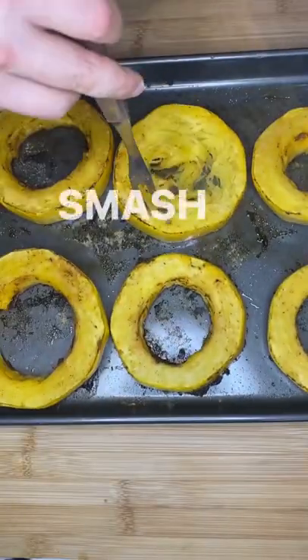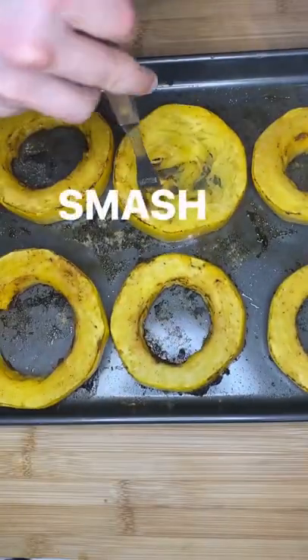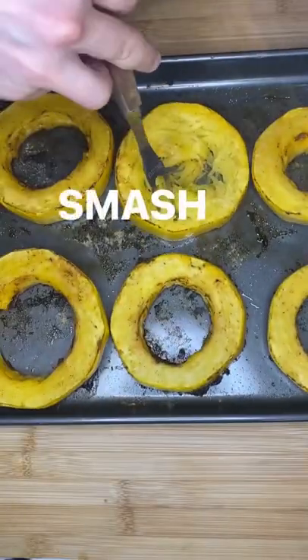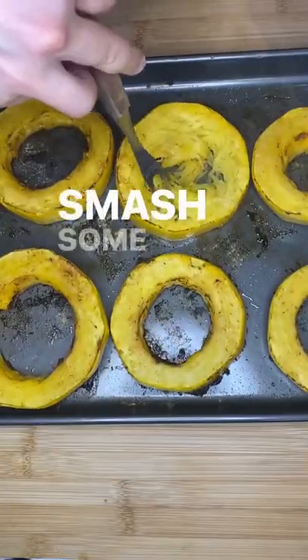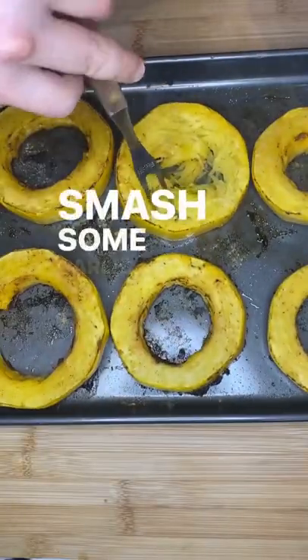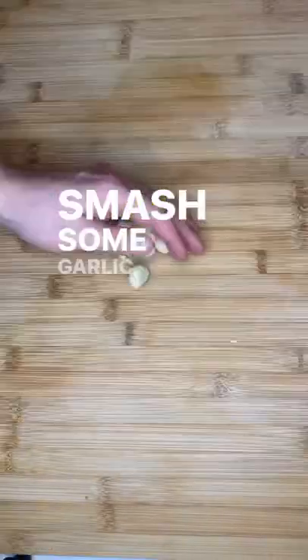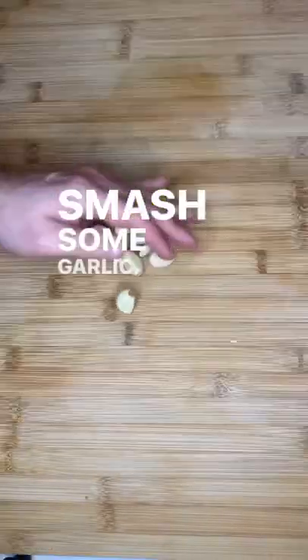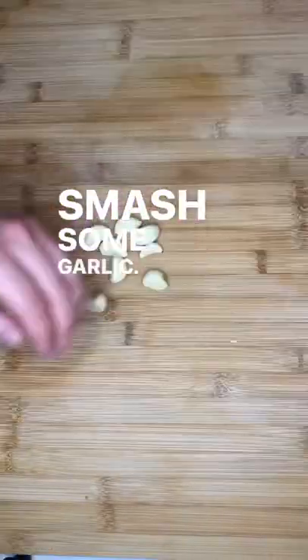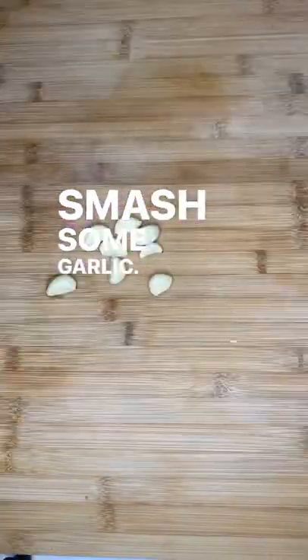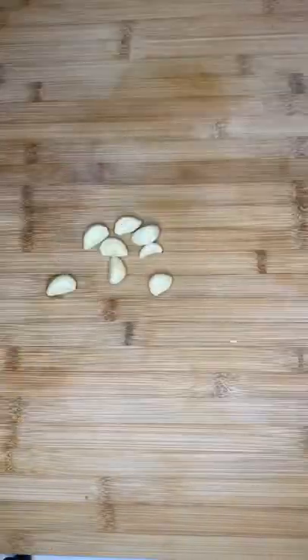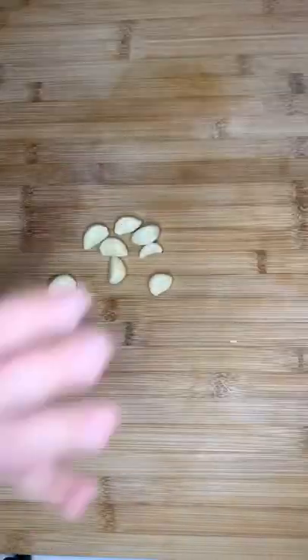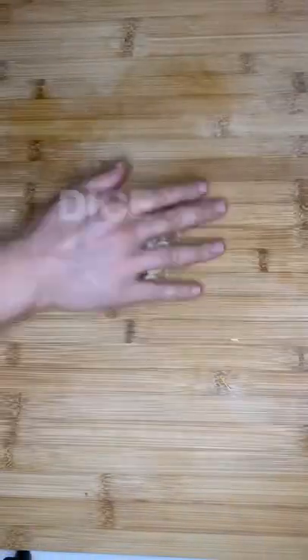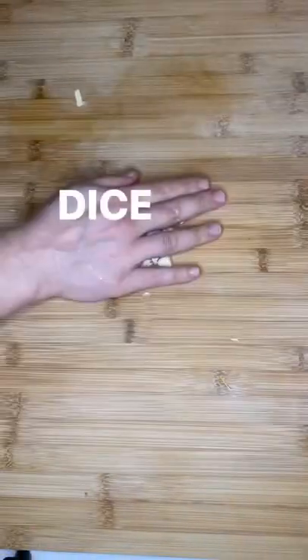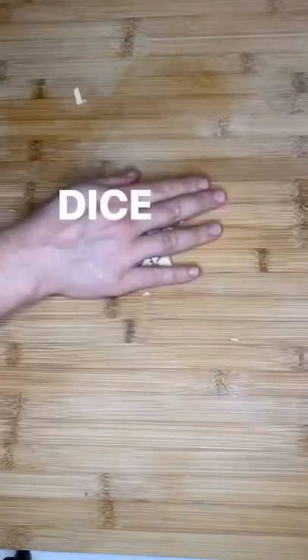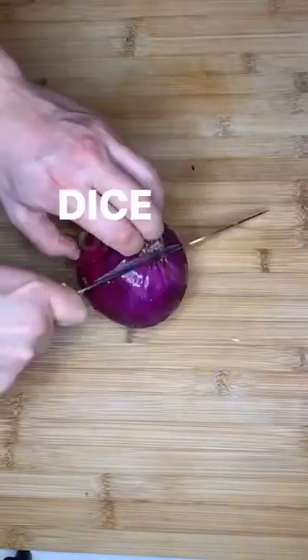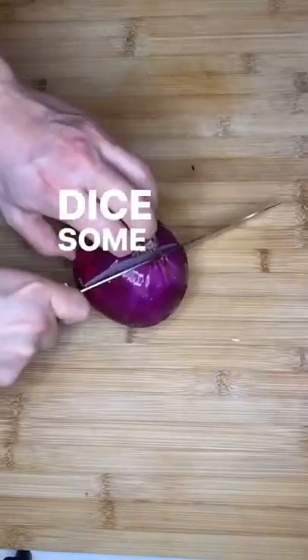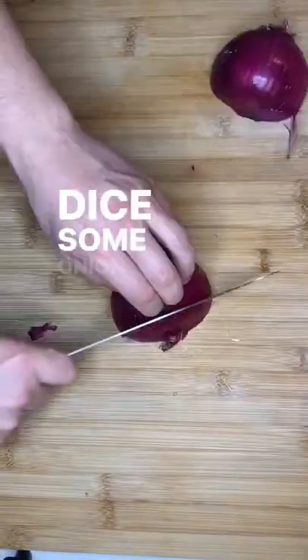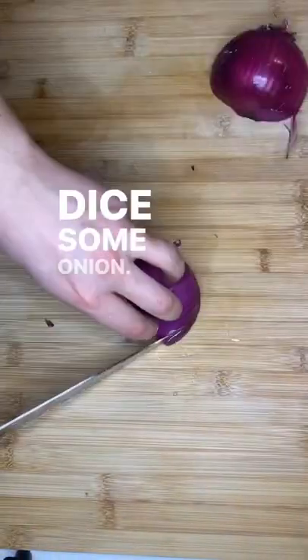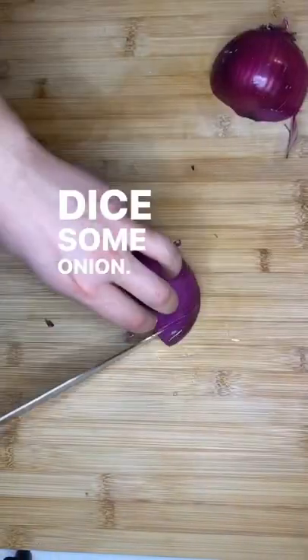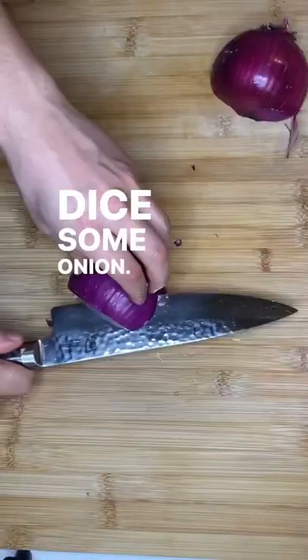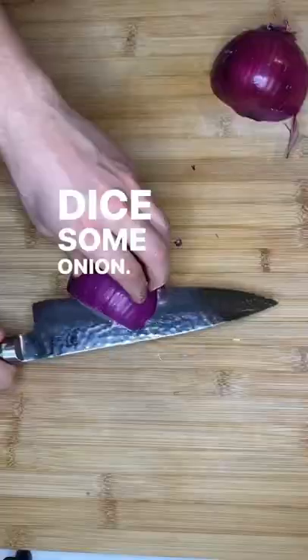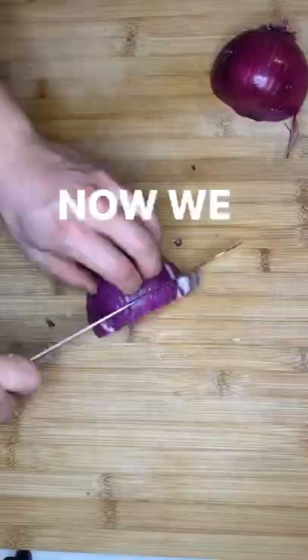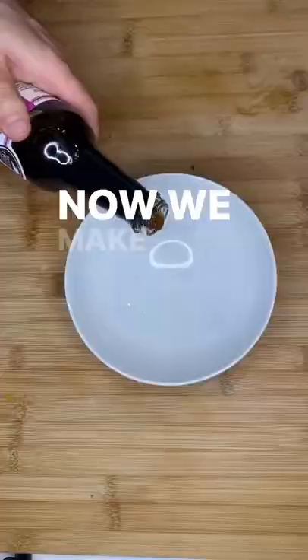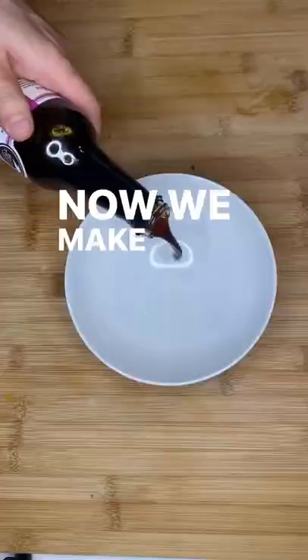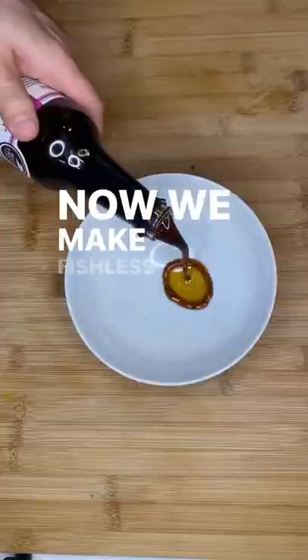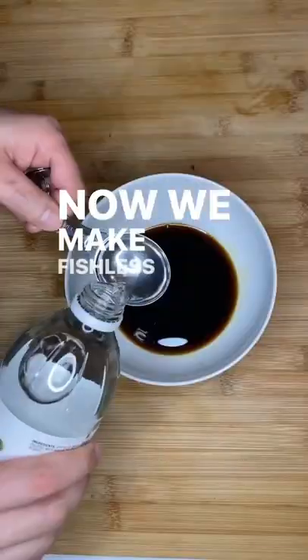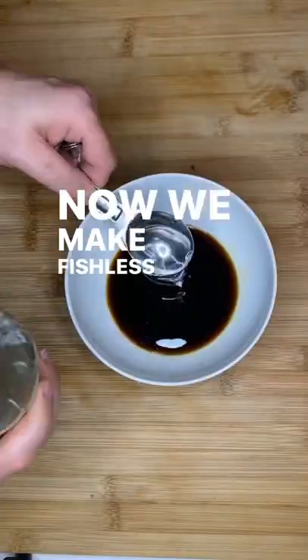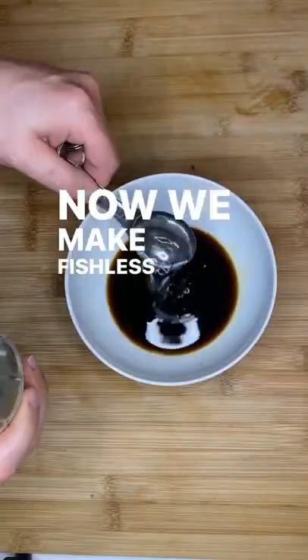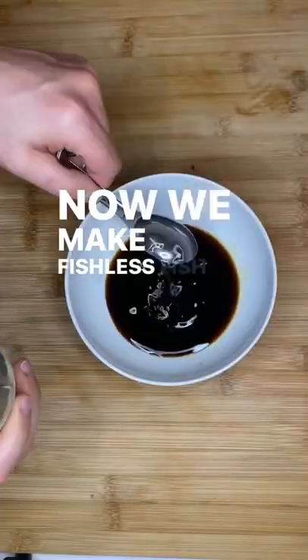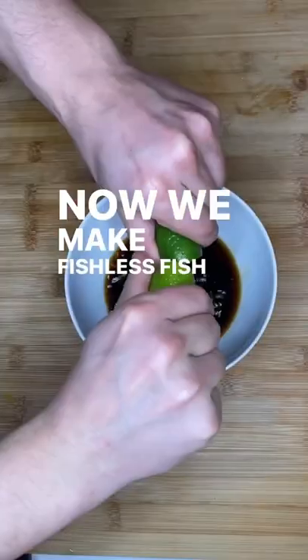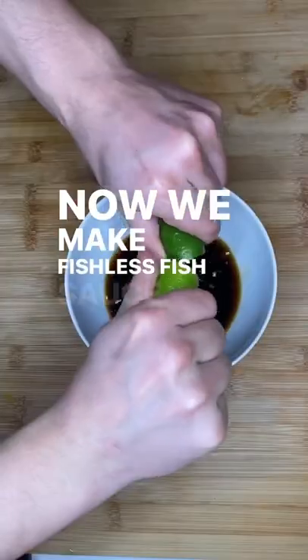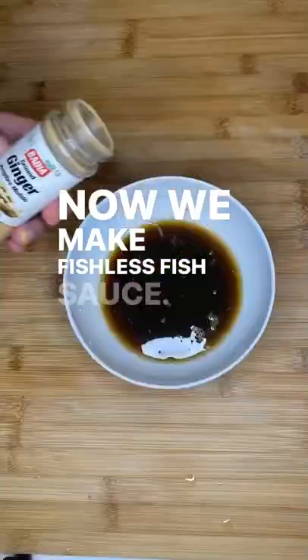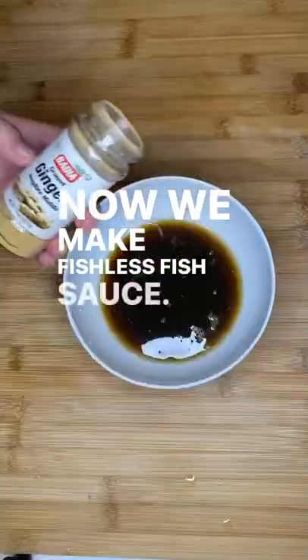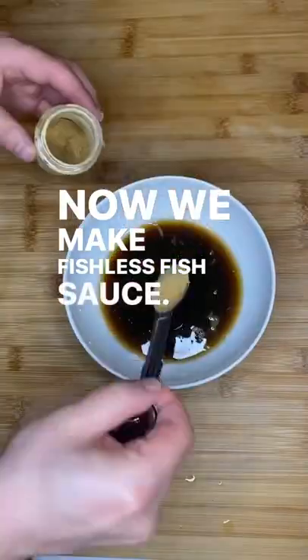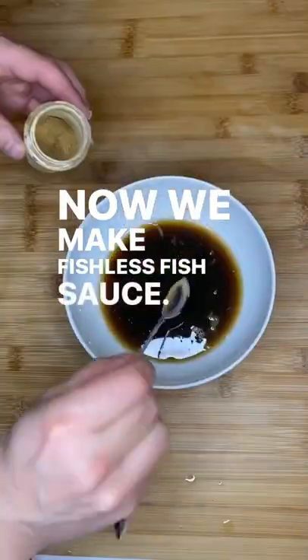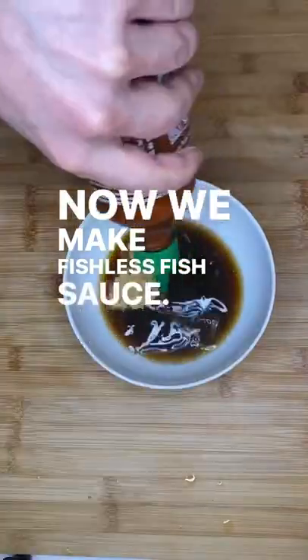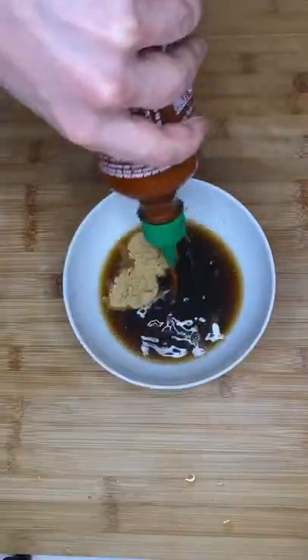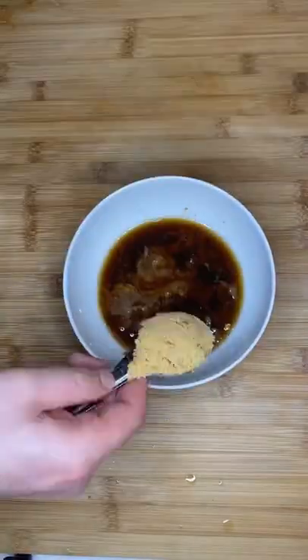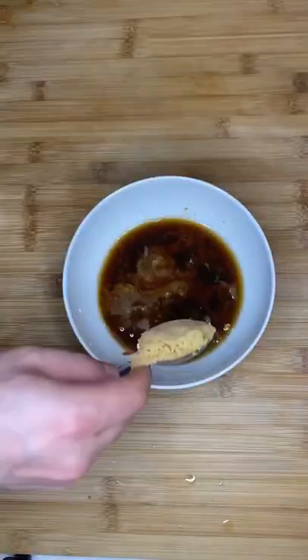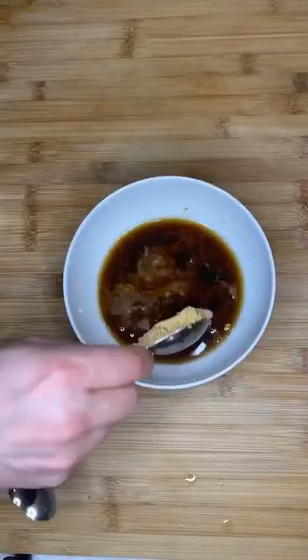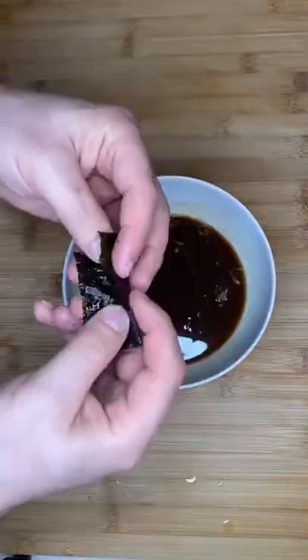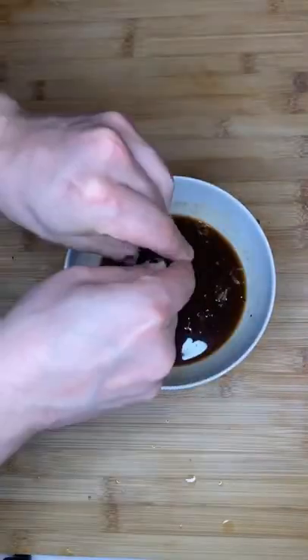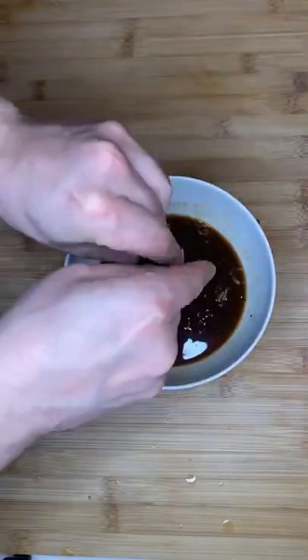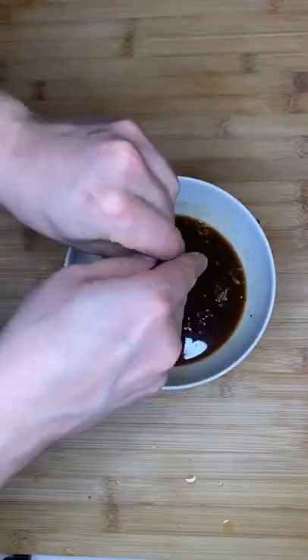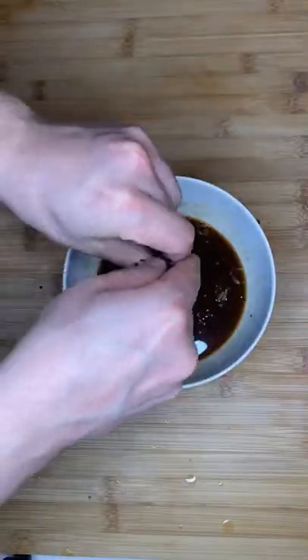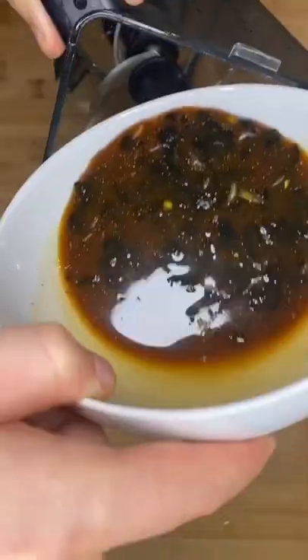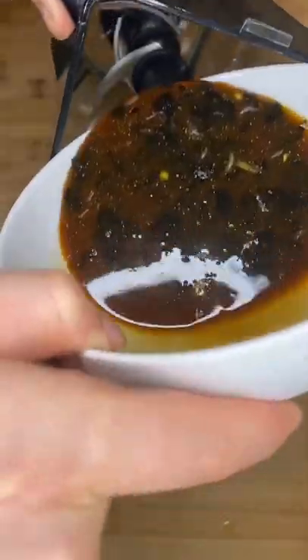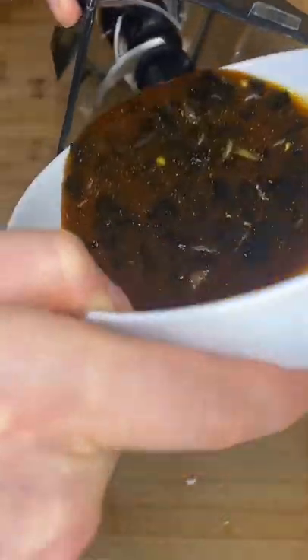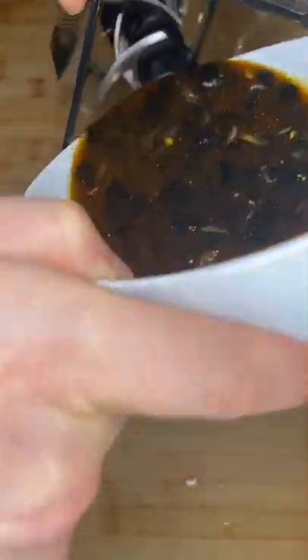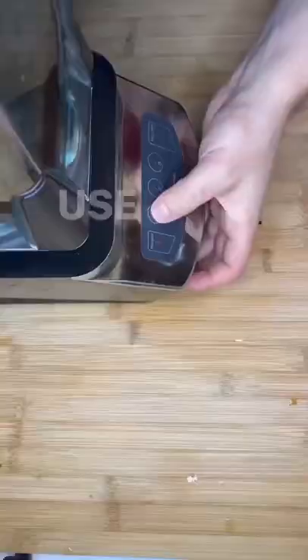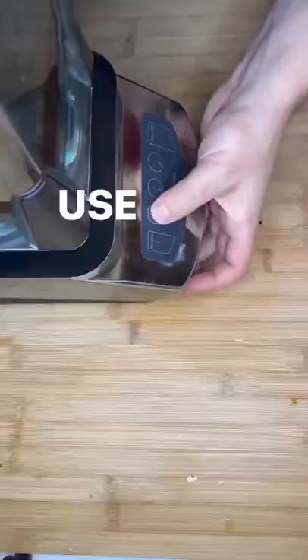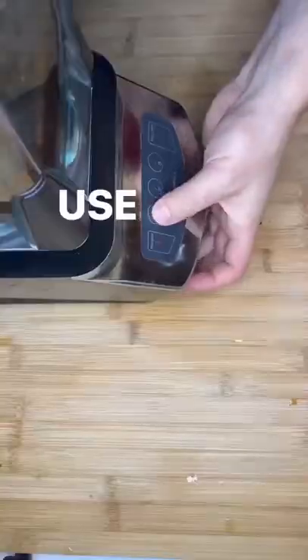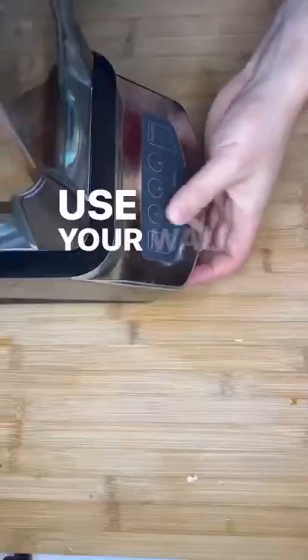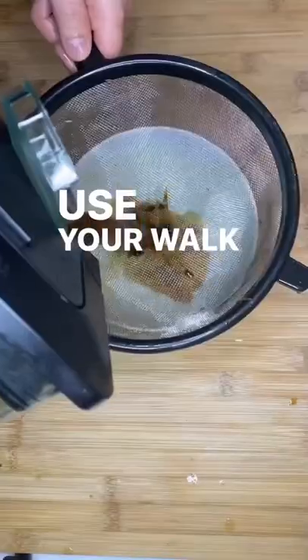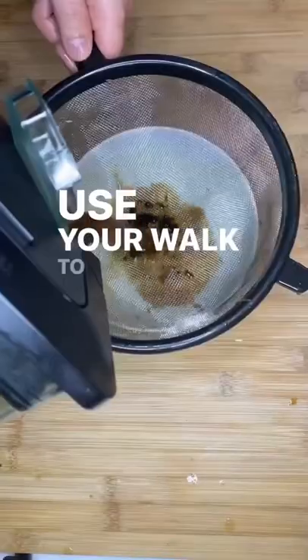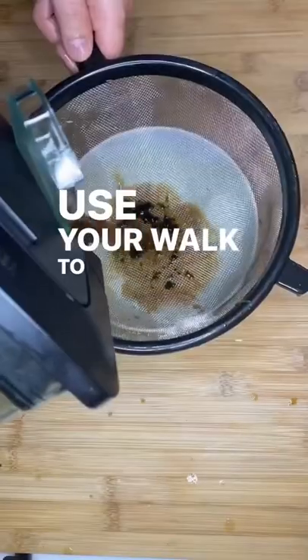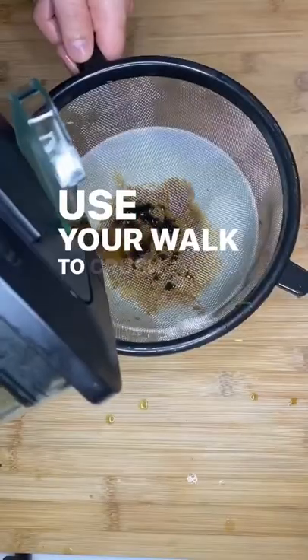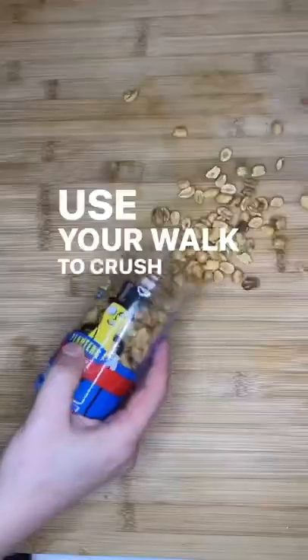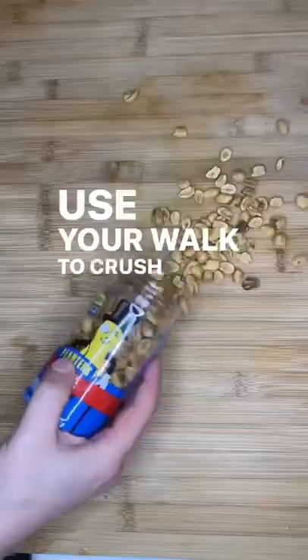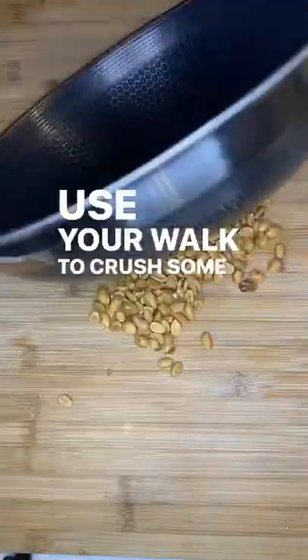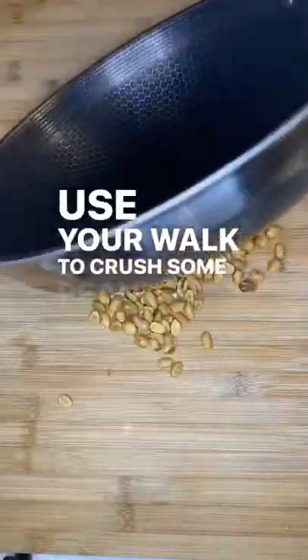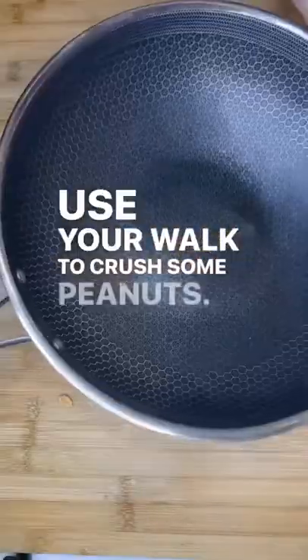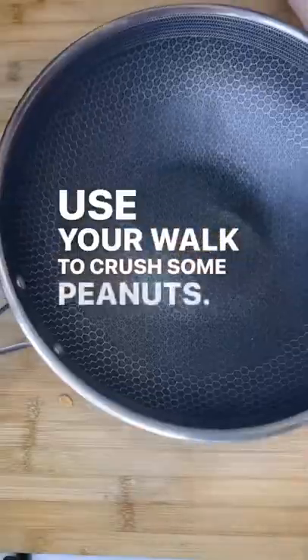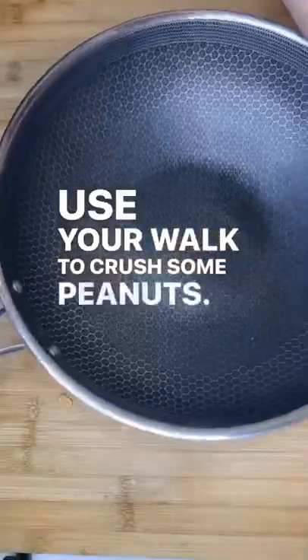Smash some garlic. Dice some onion. Now we make fishless fish sauce. And we want to crush some peanuts.